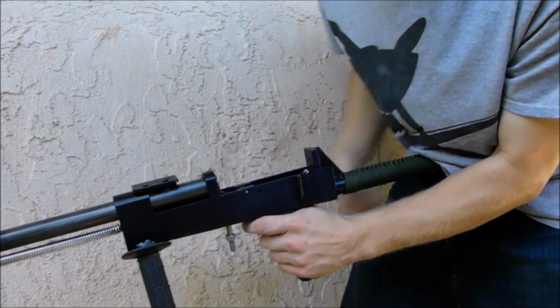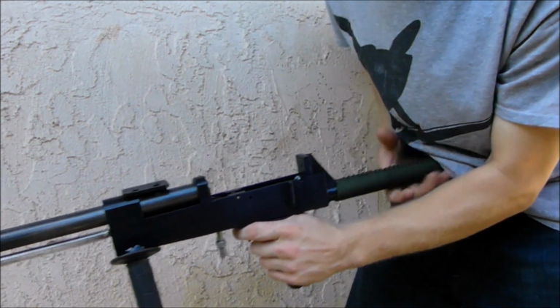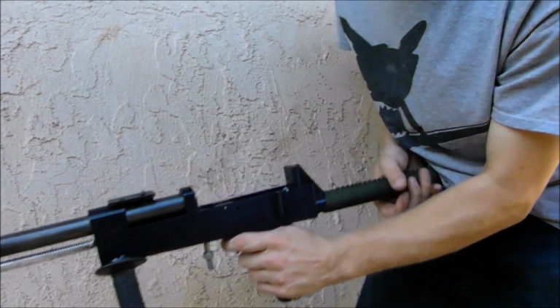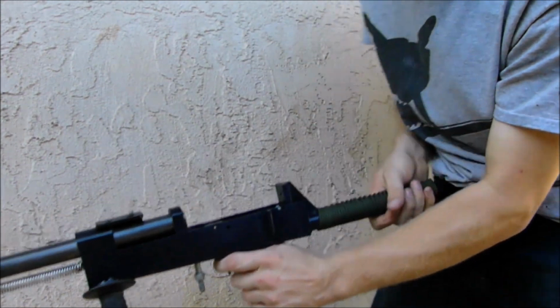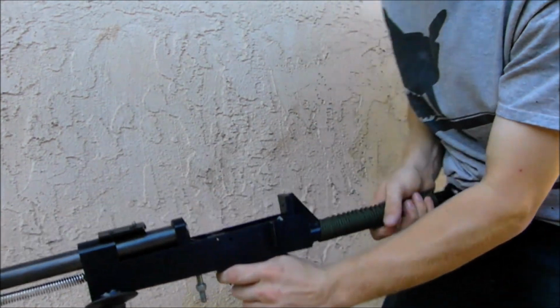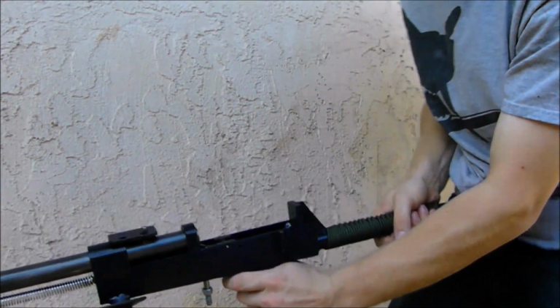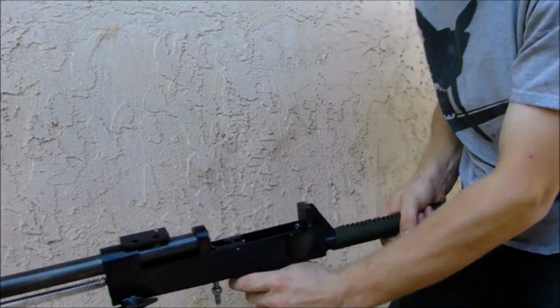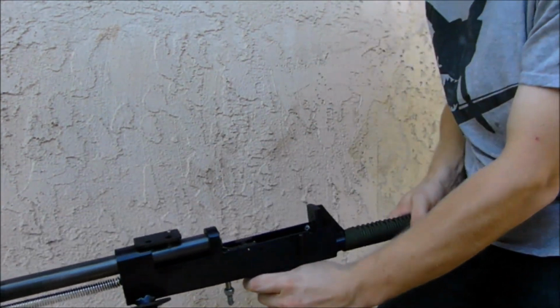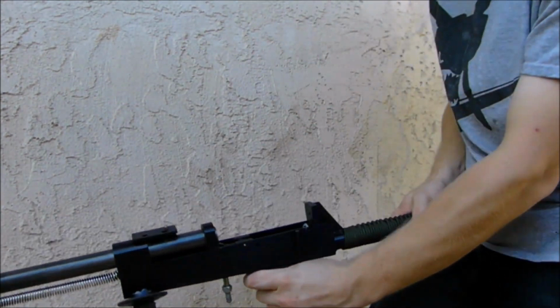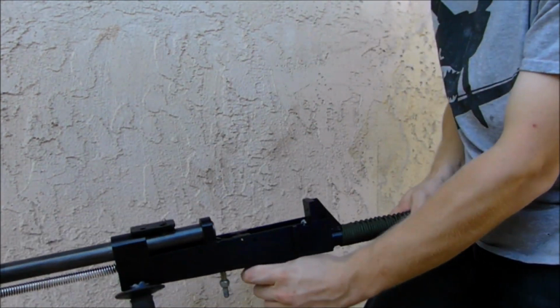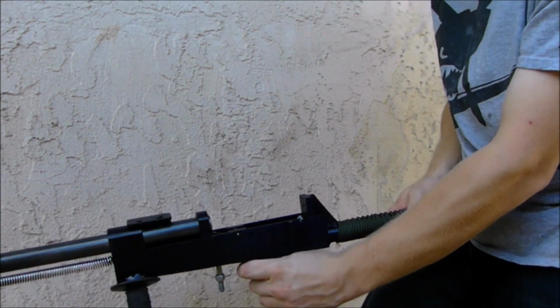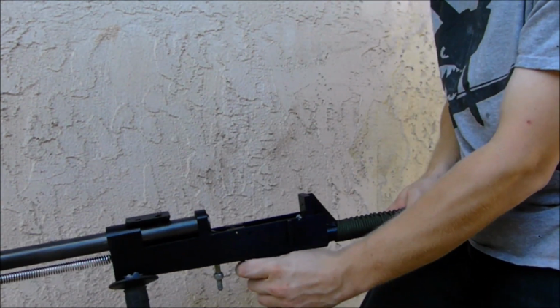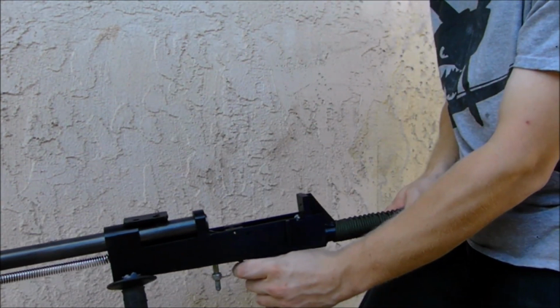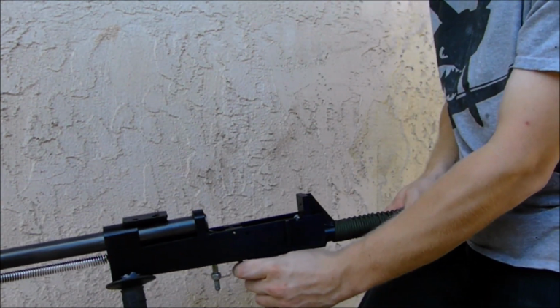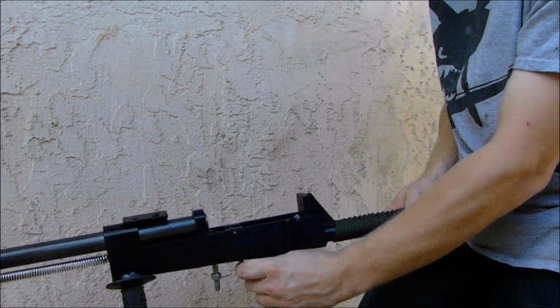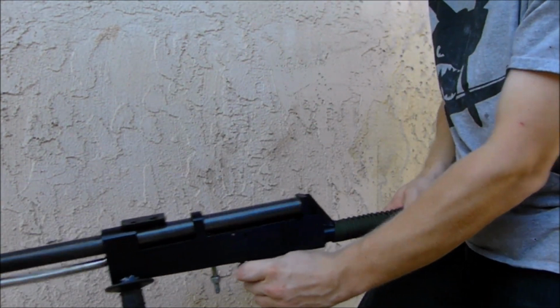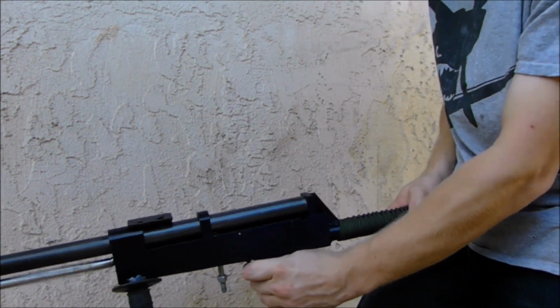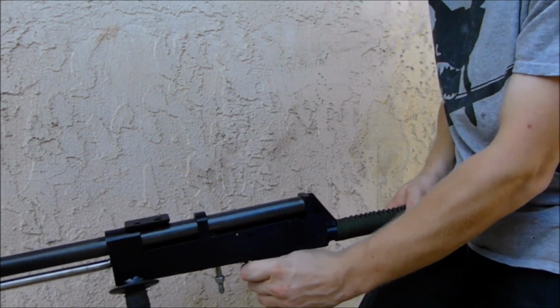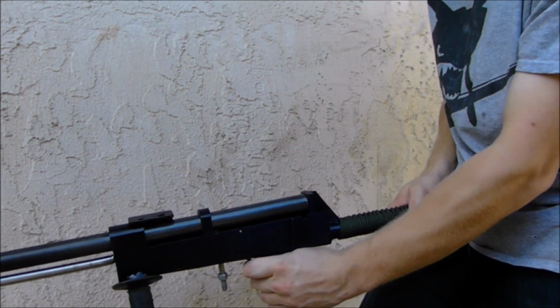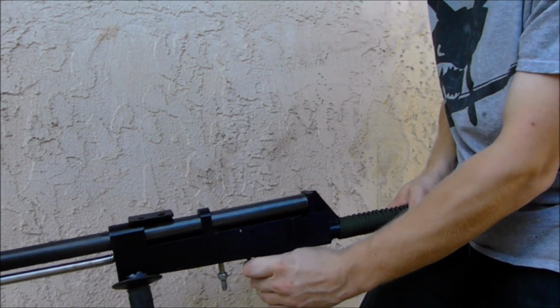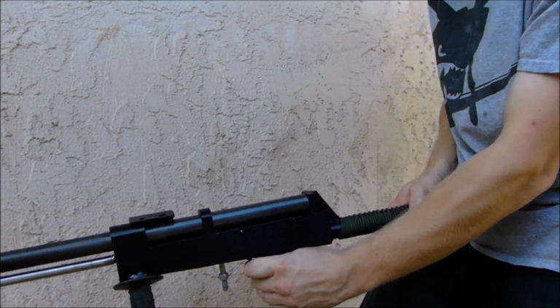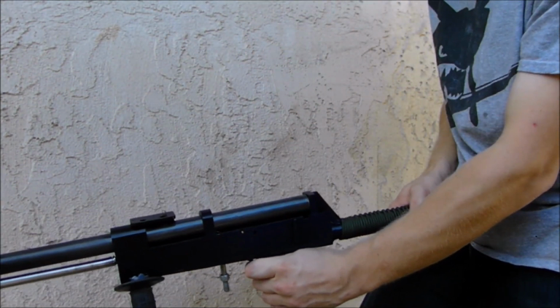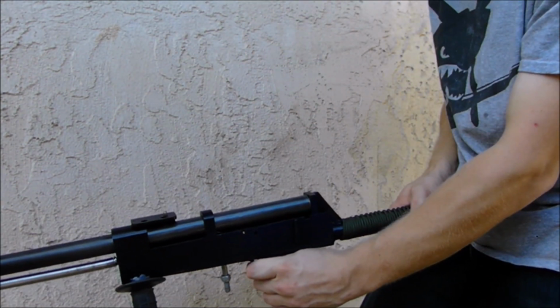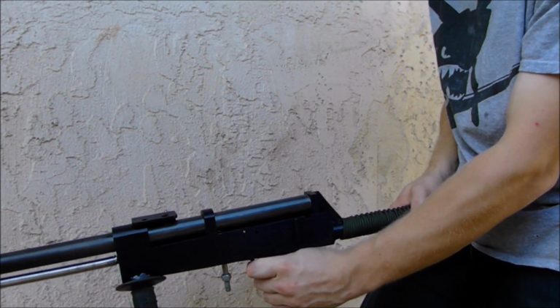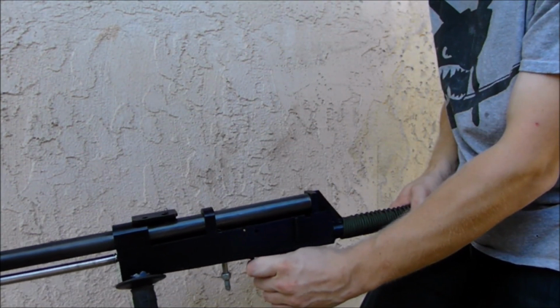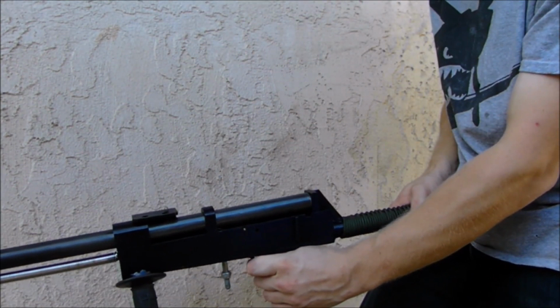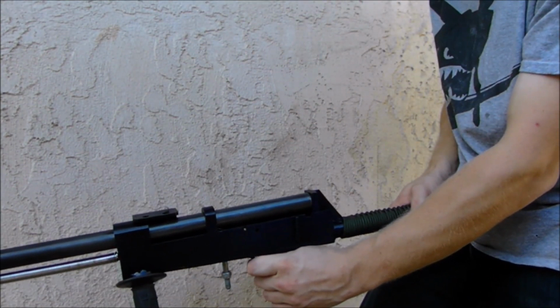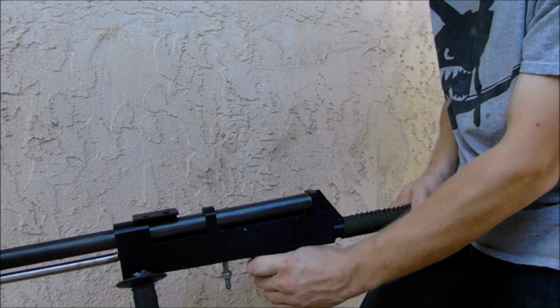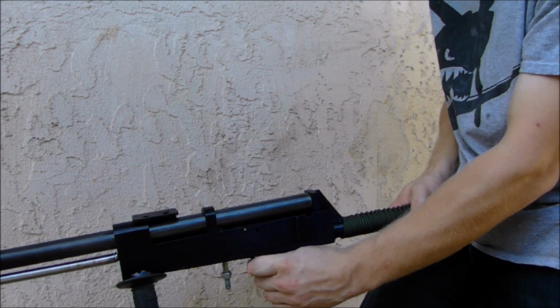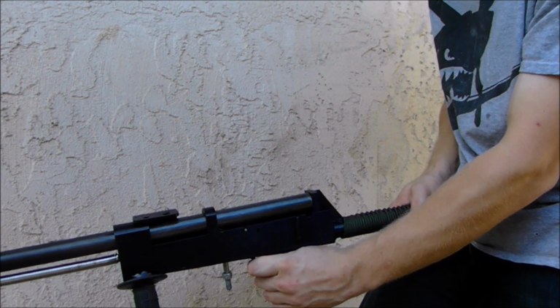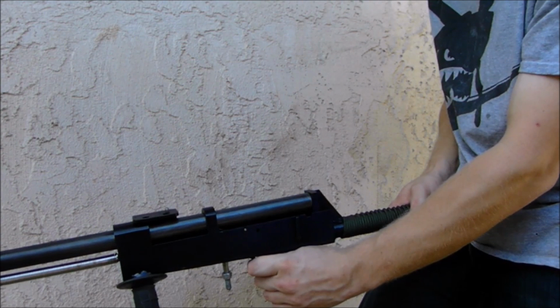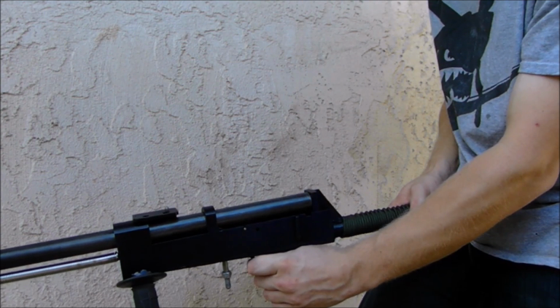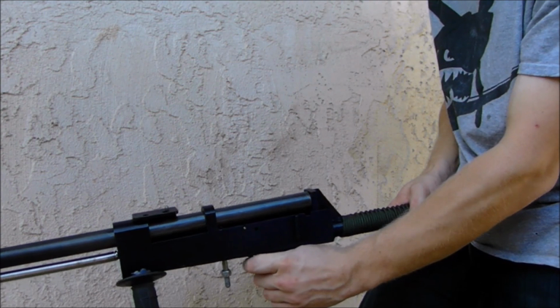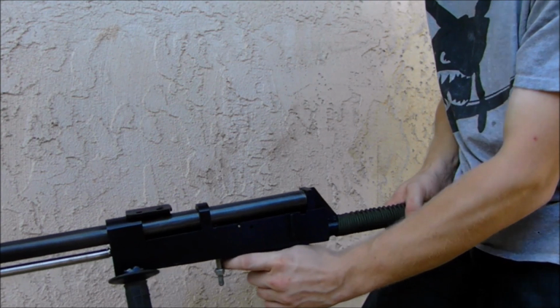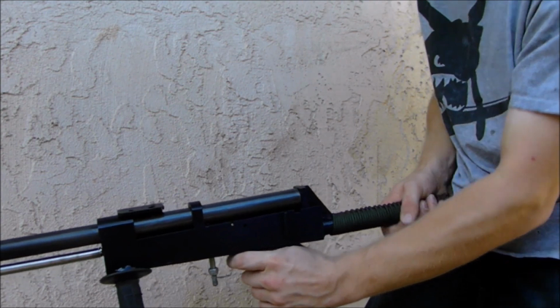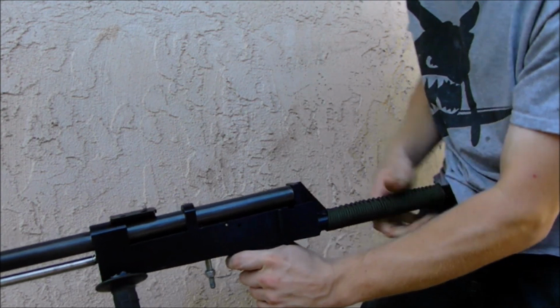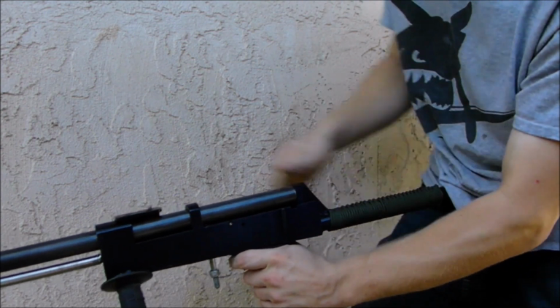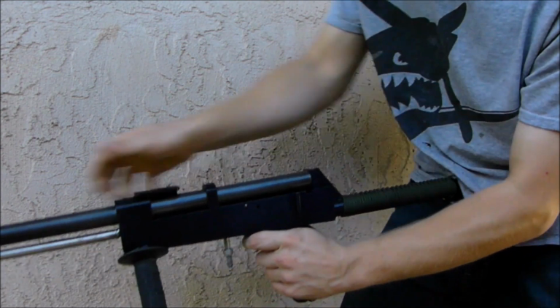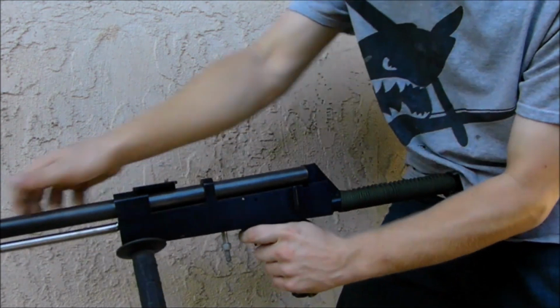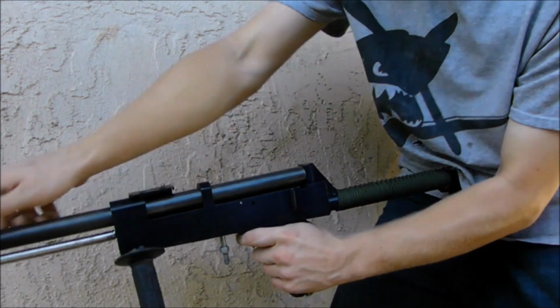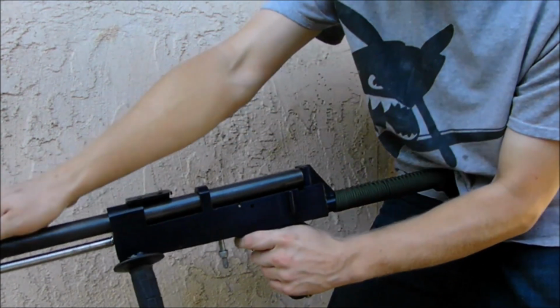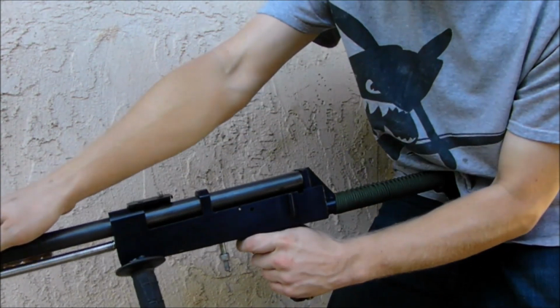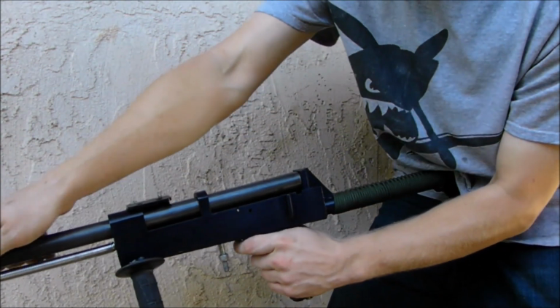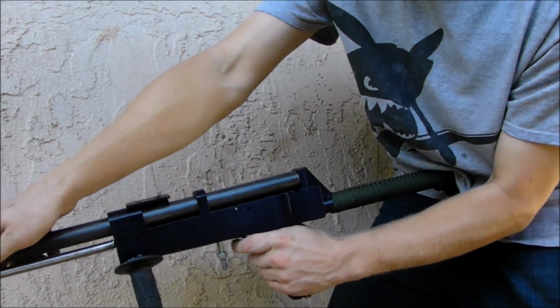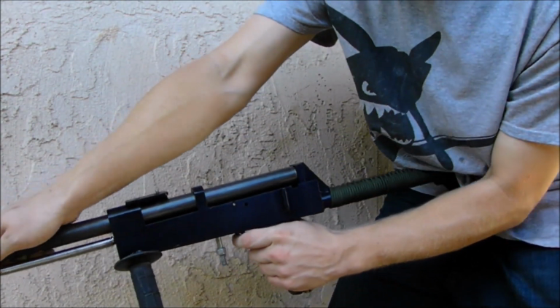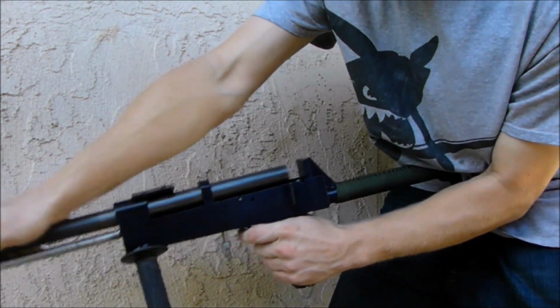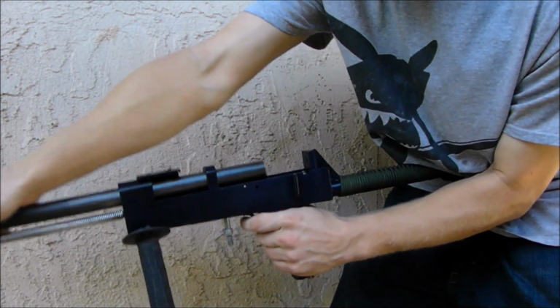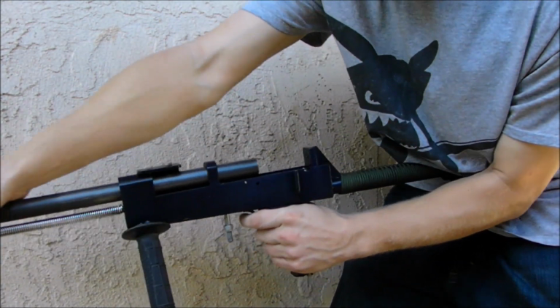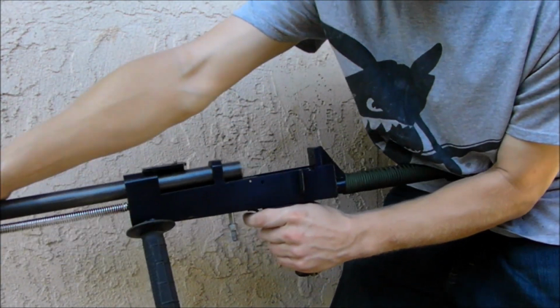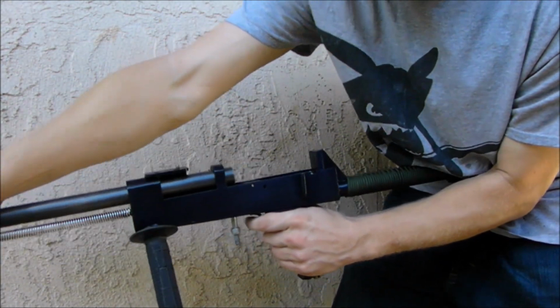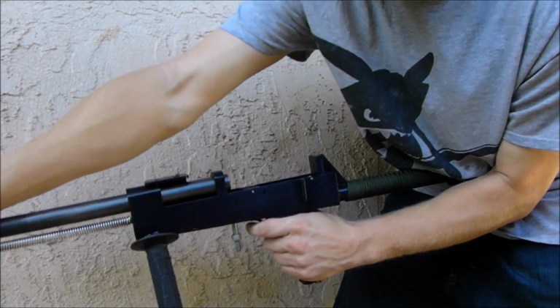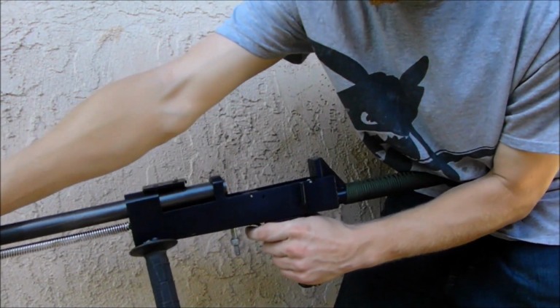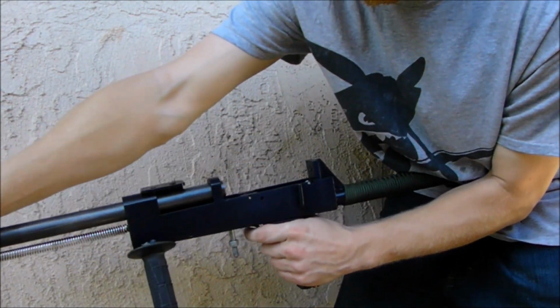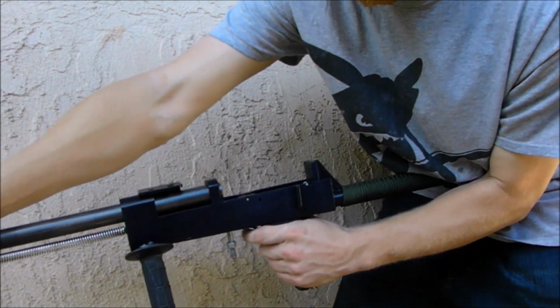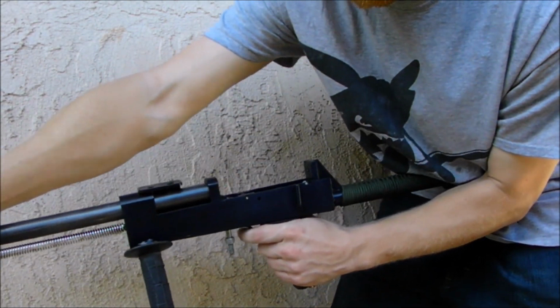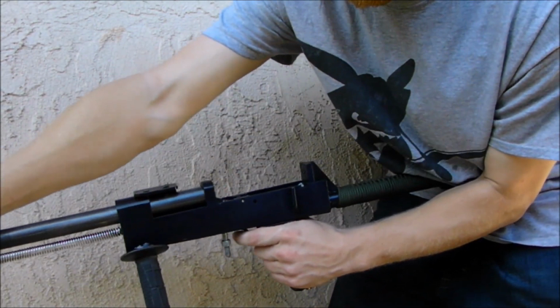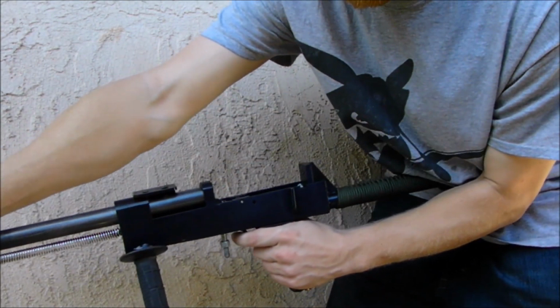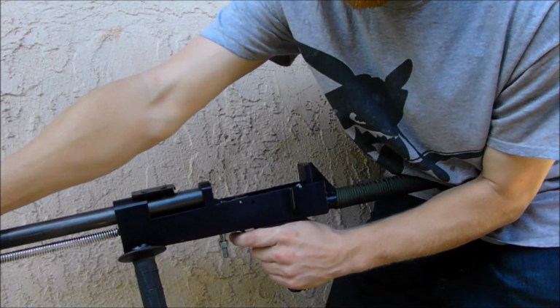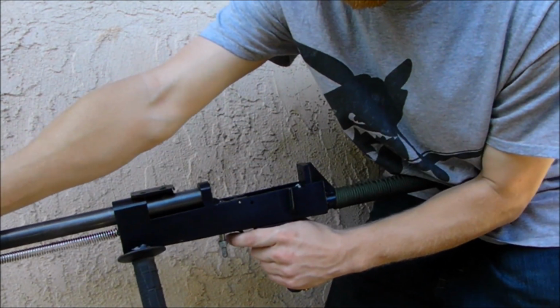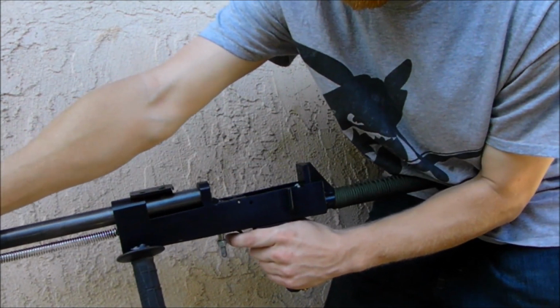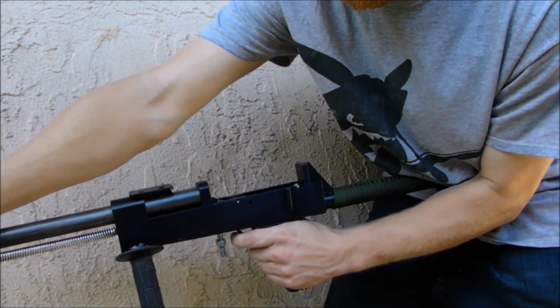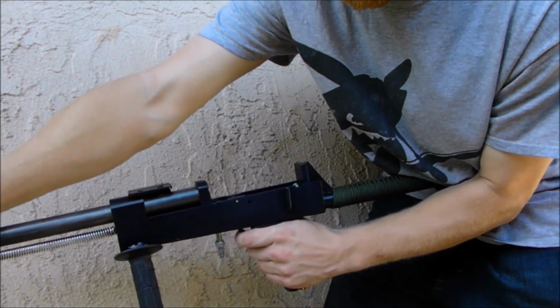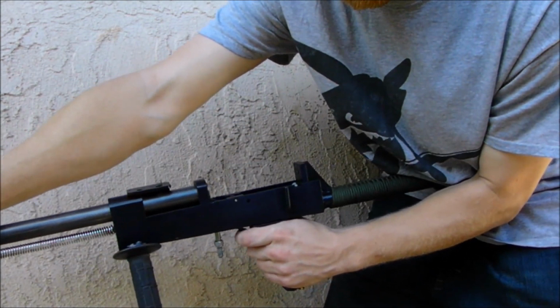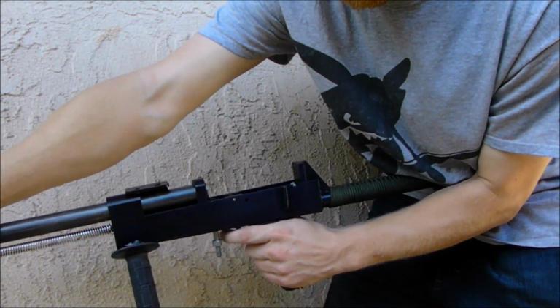Now that we understand how this shotgun functions, all that's left to do is go out to the range and shoot it on camera.